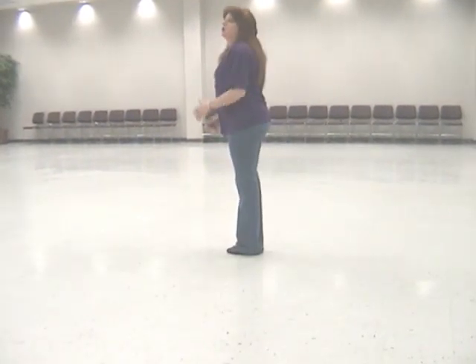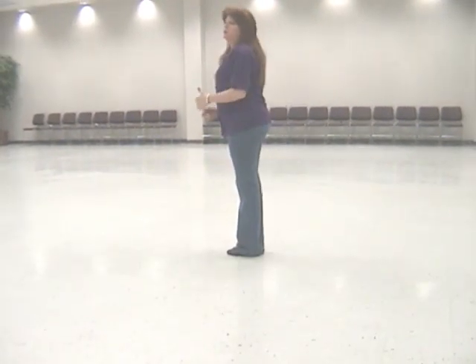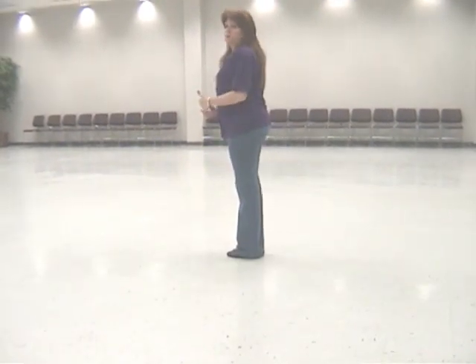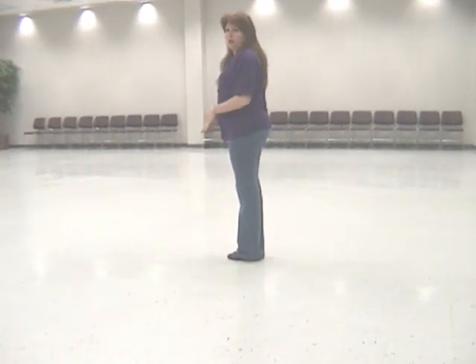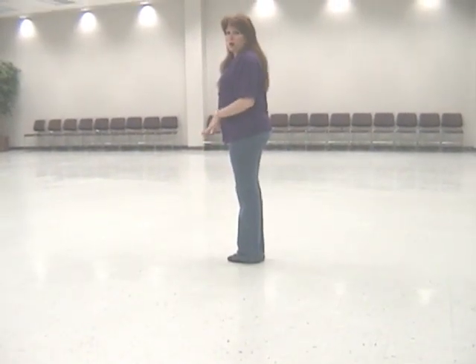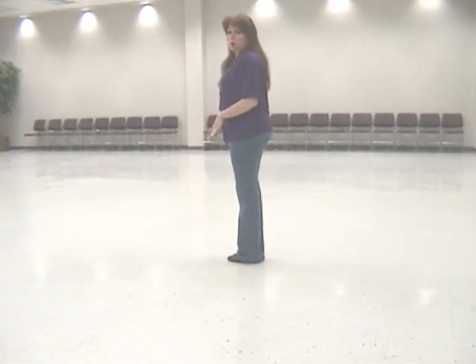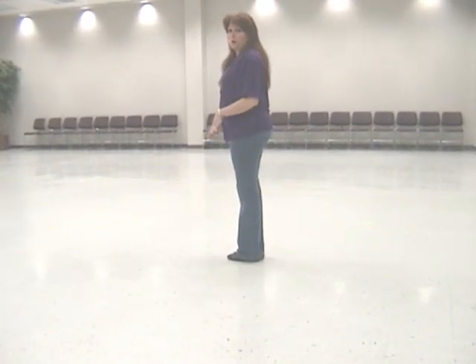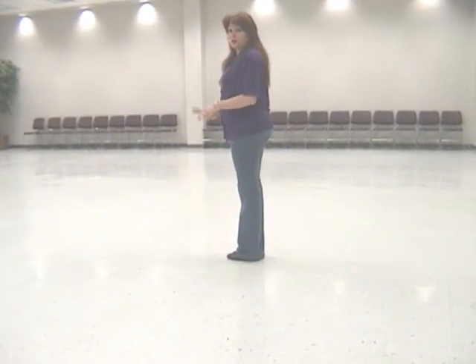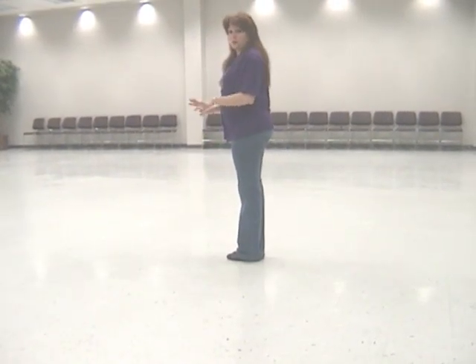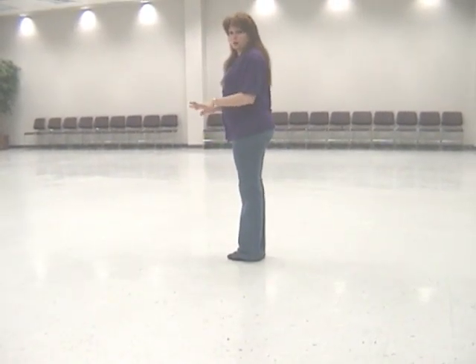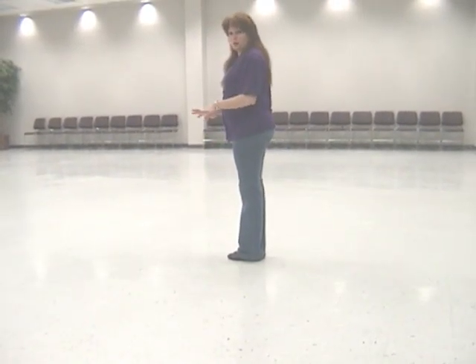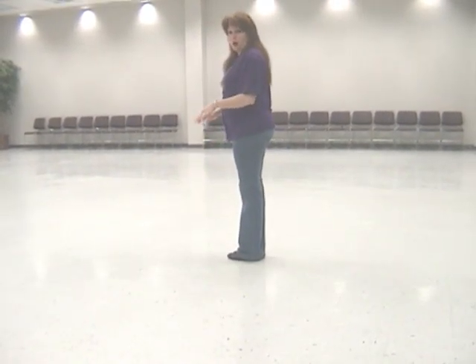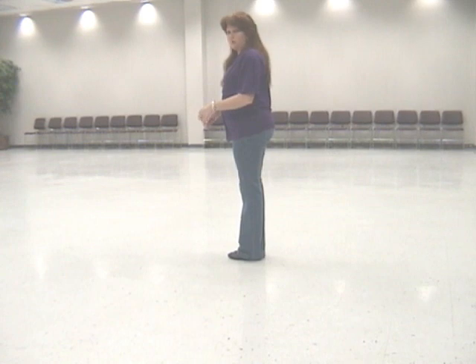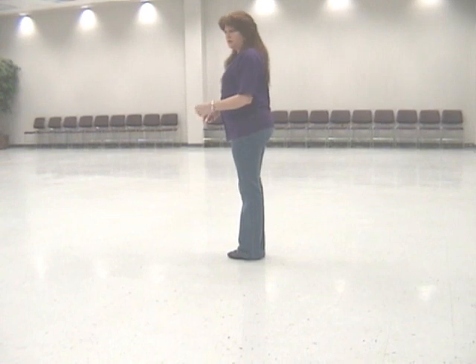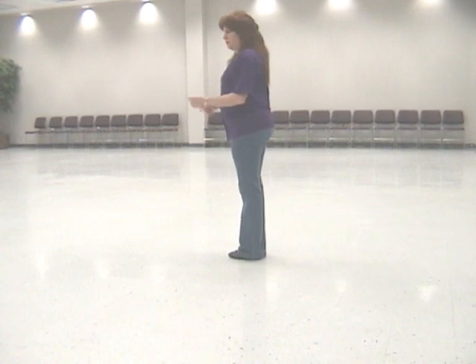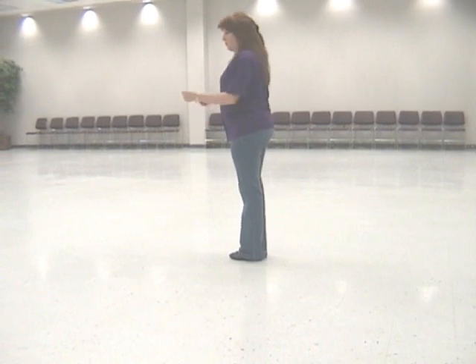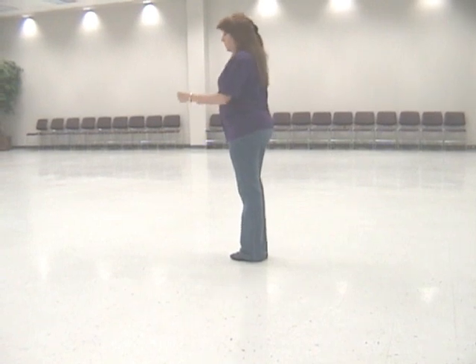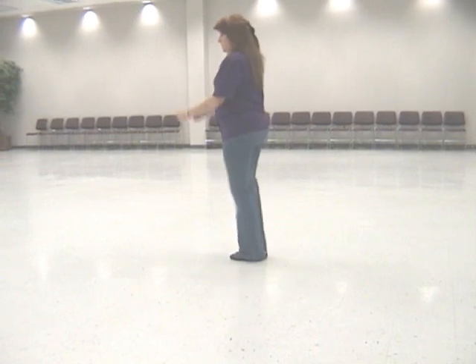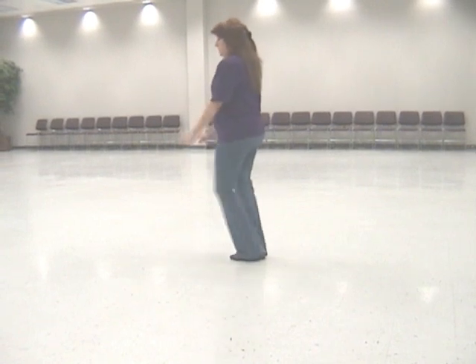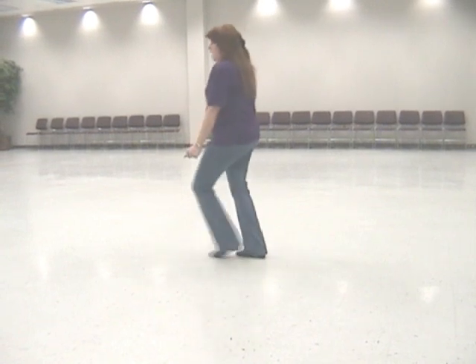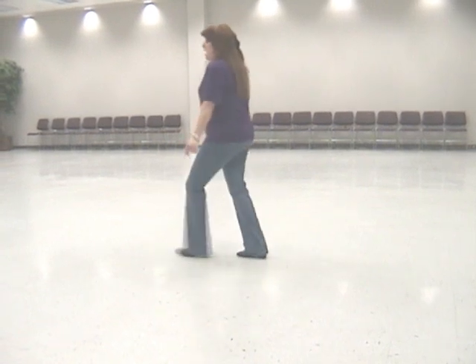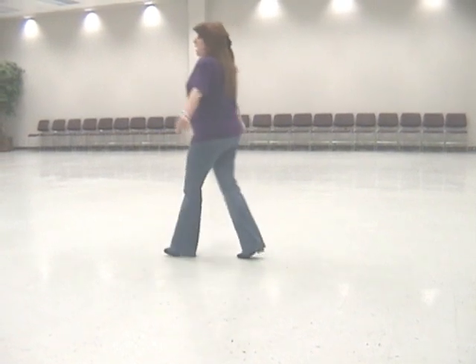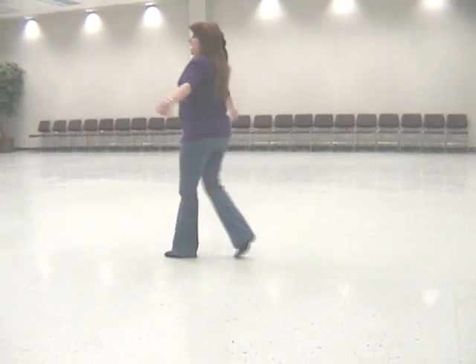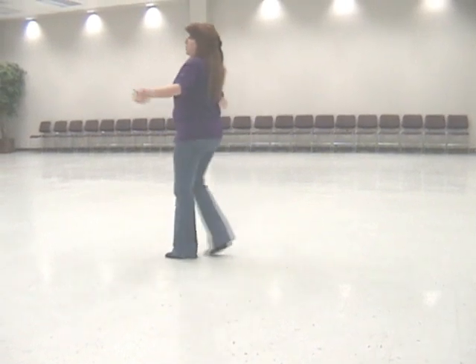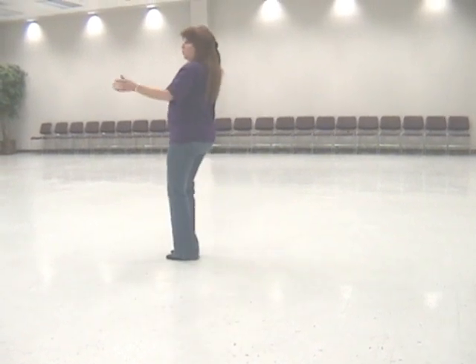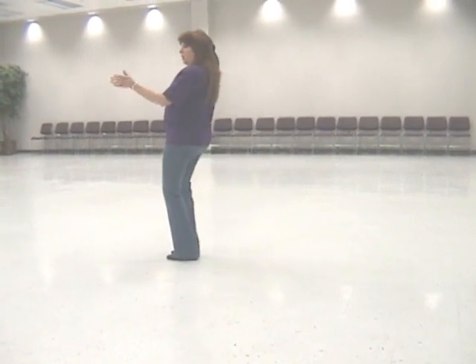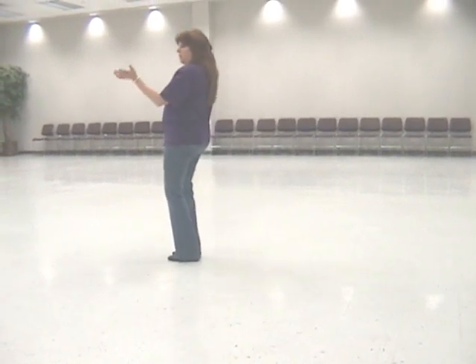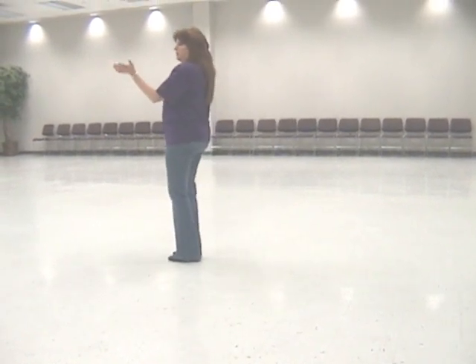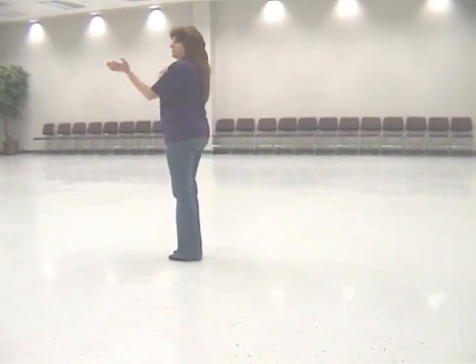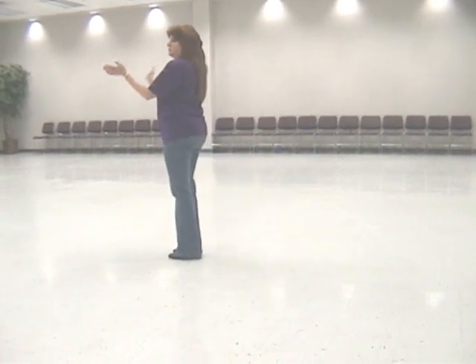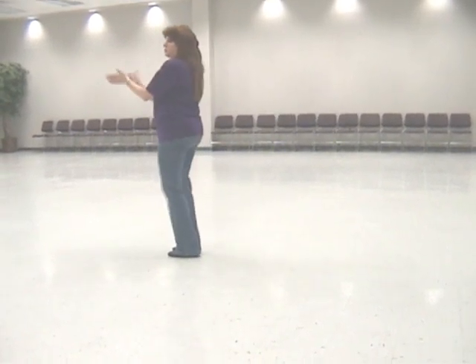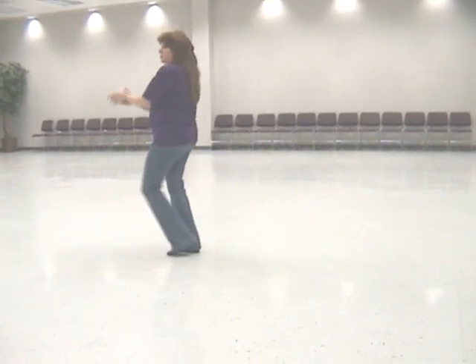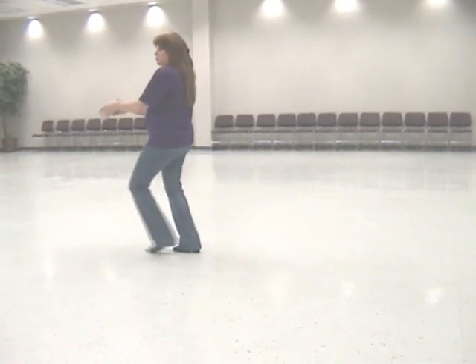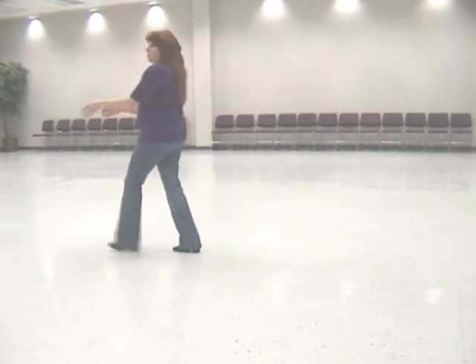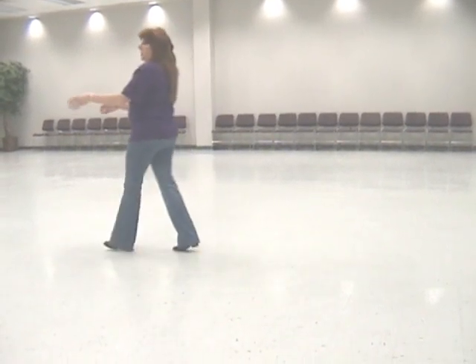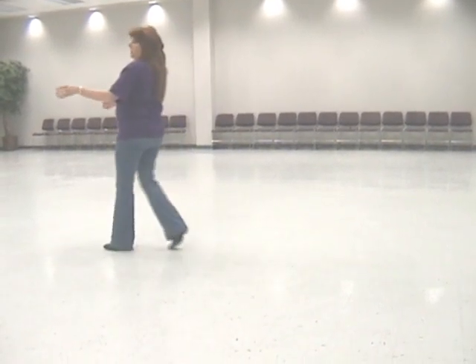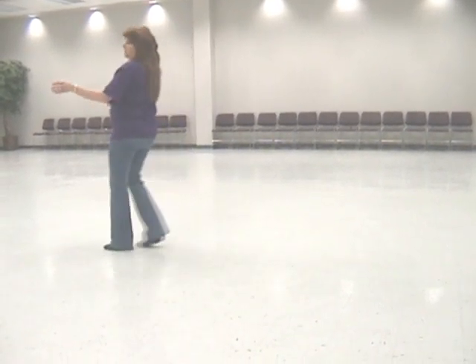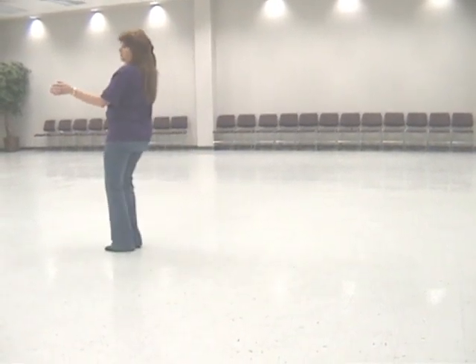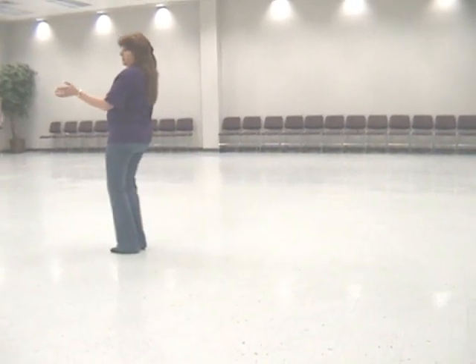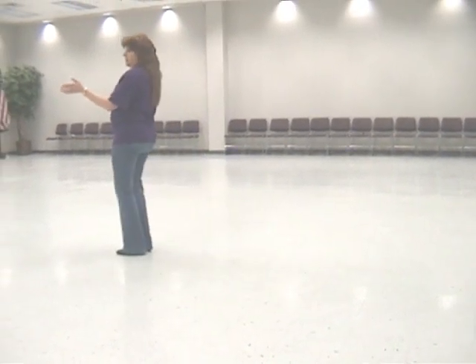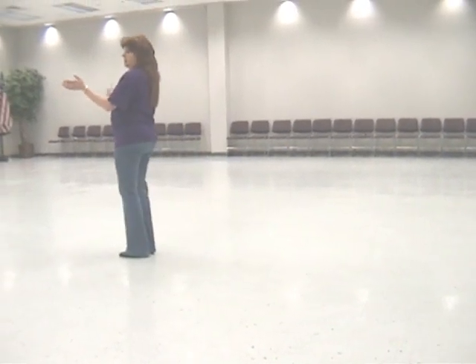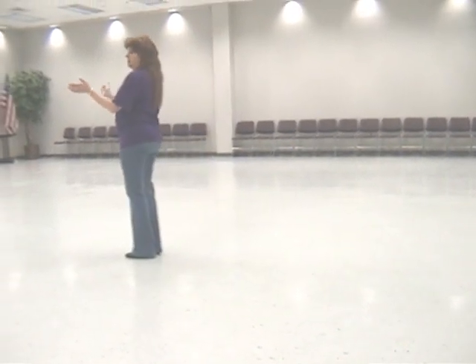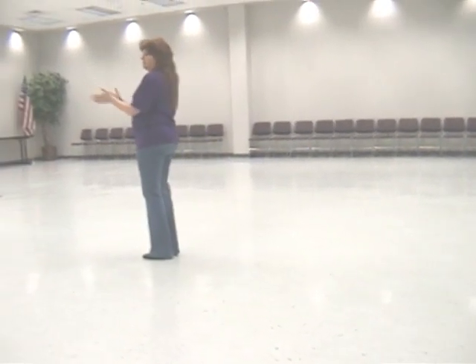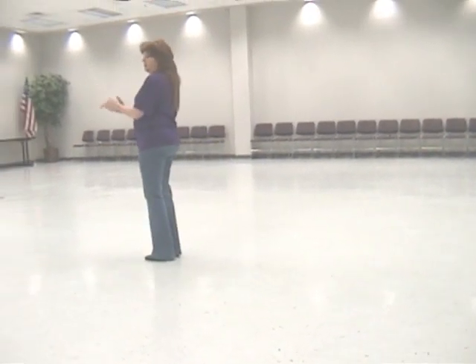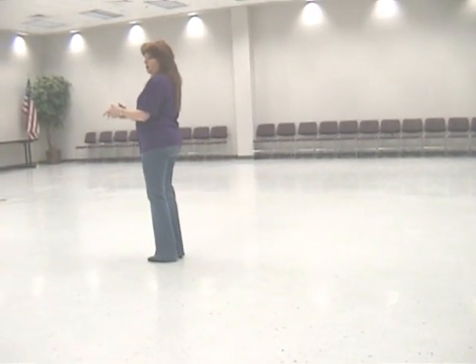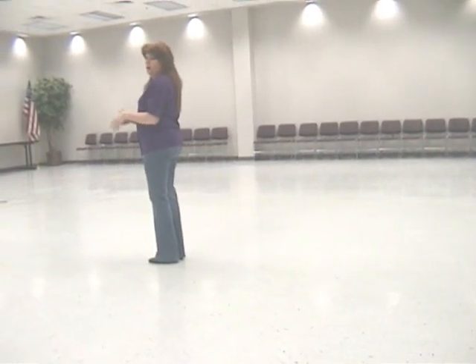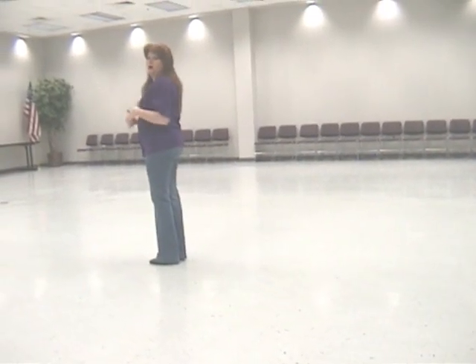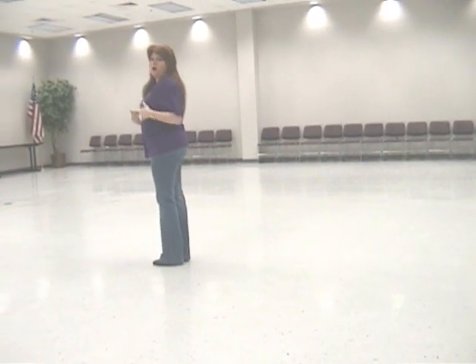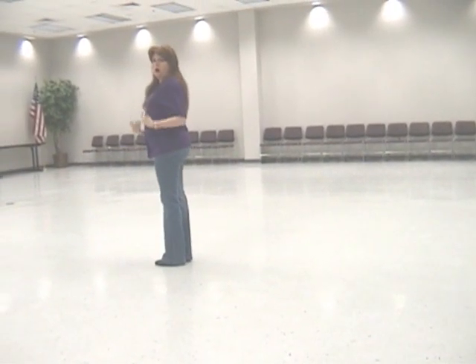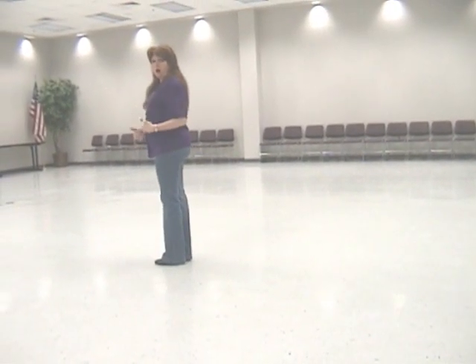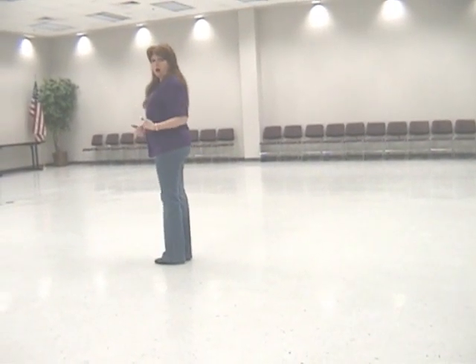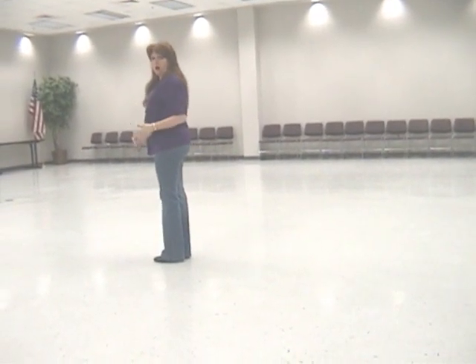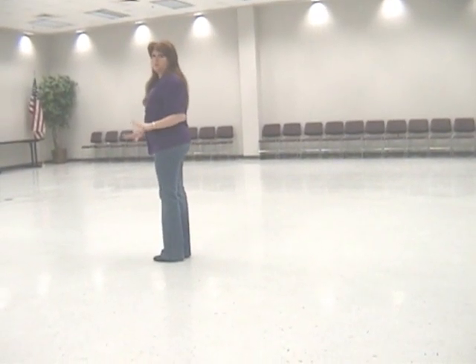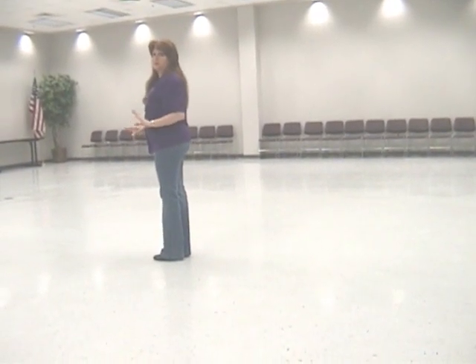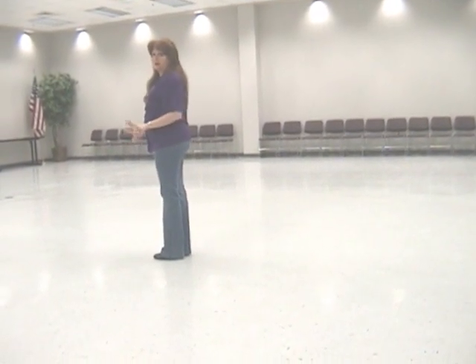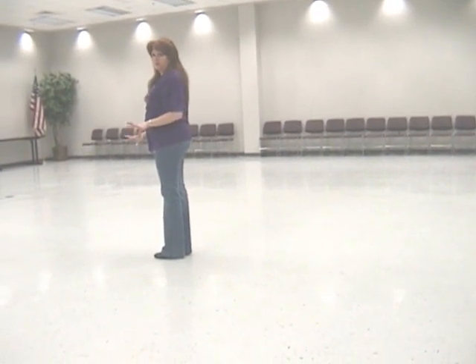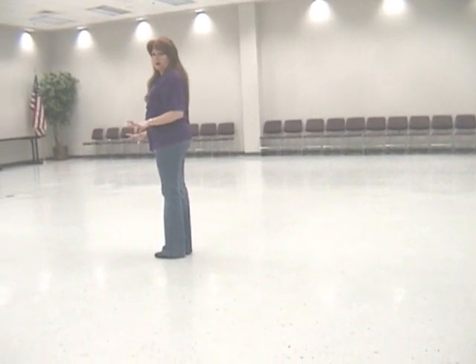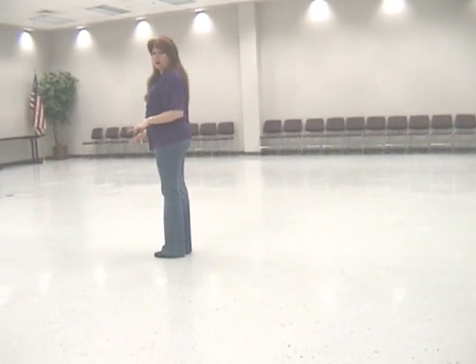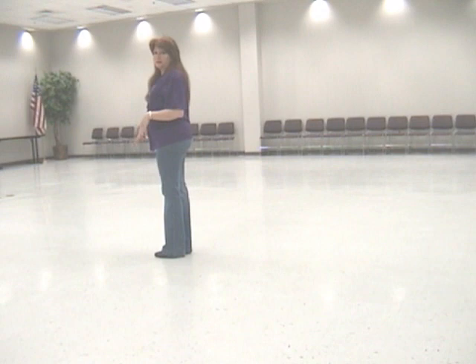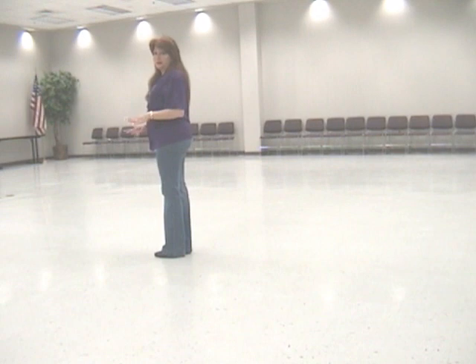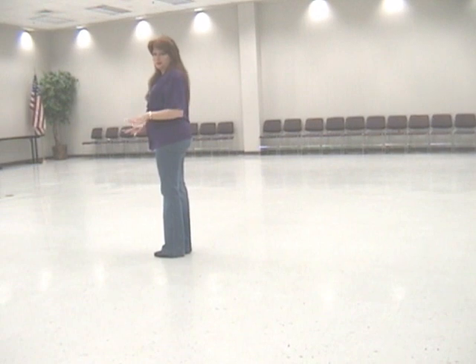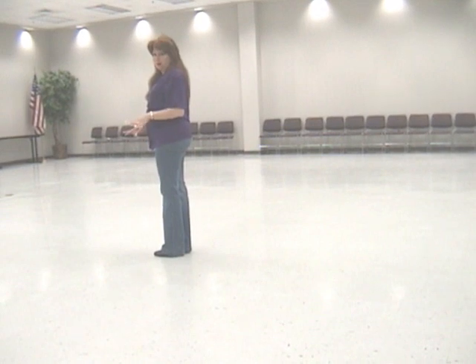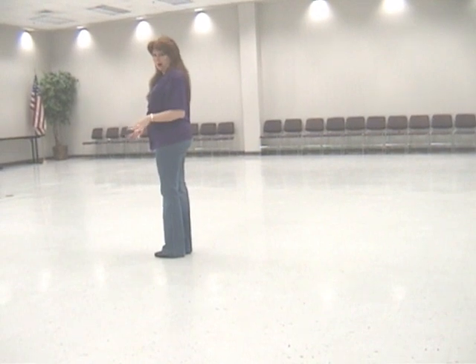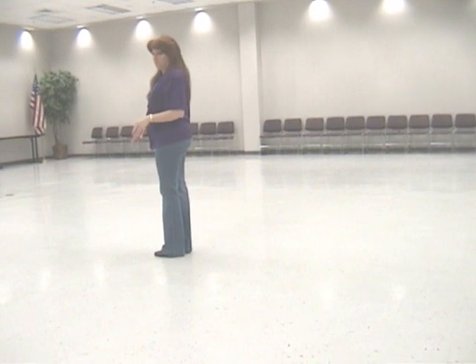From here, we're going to do two hops forward. And one, two, and three, four. I hop left, right, left, right.